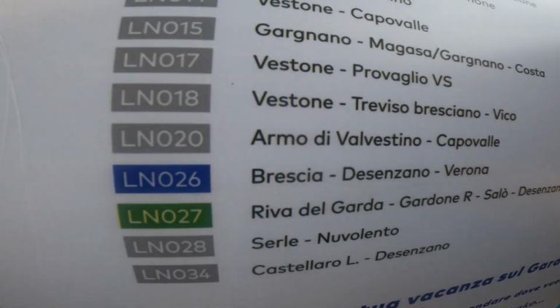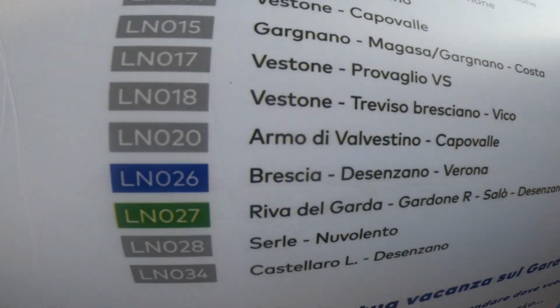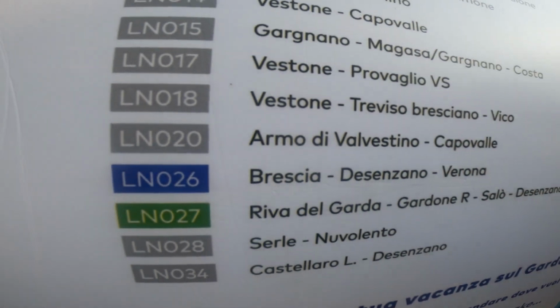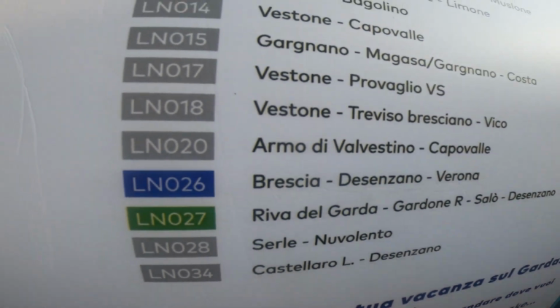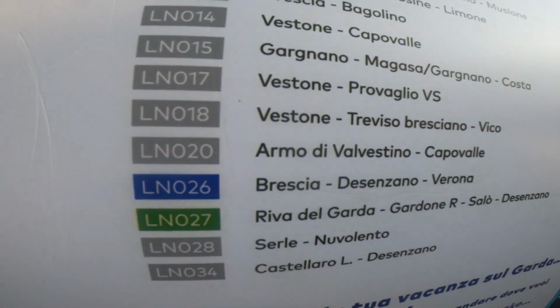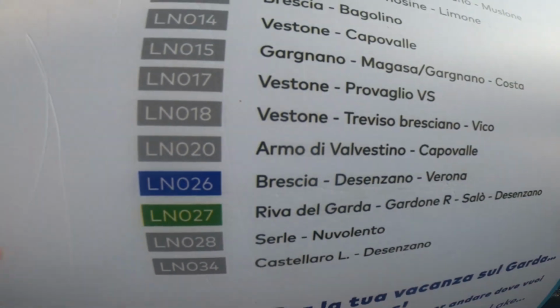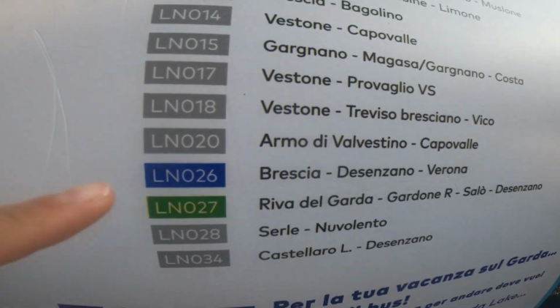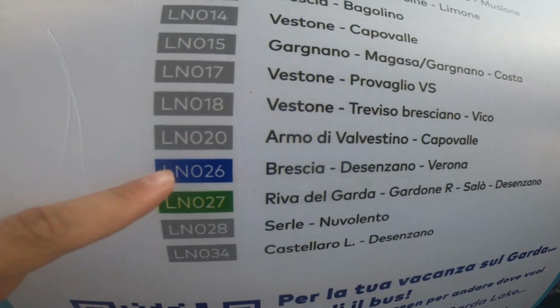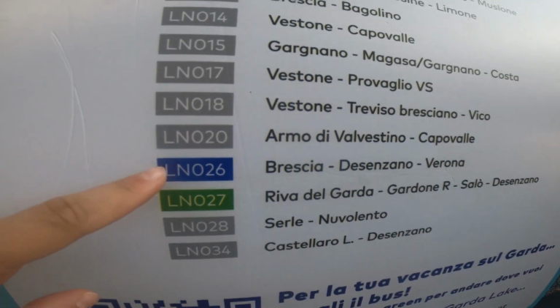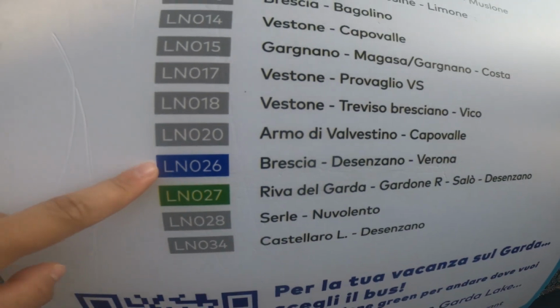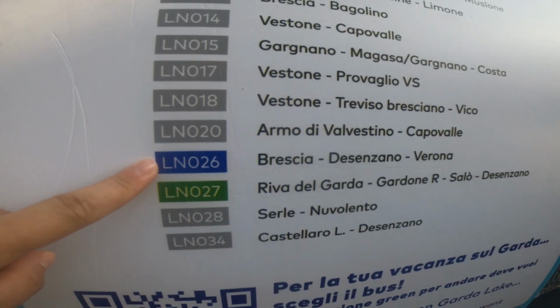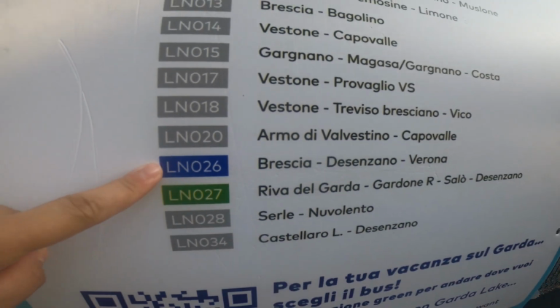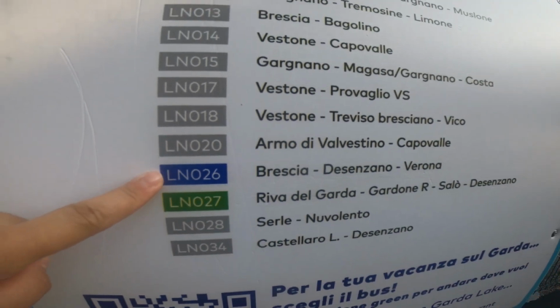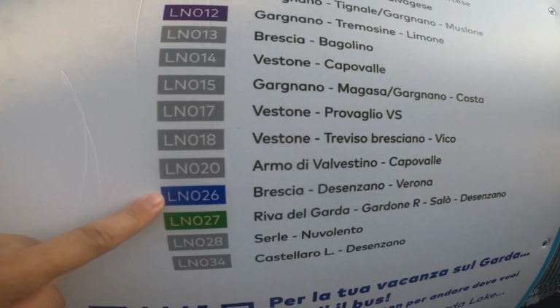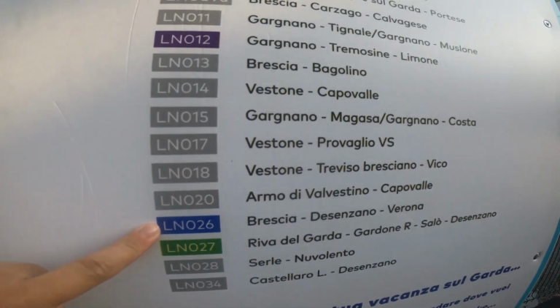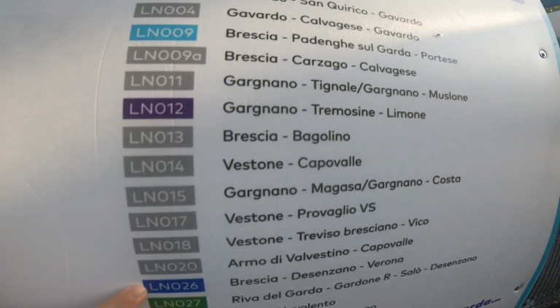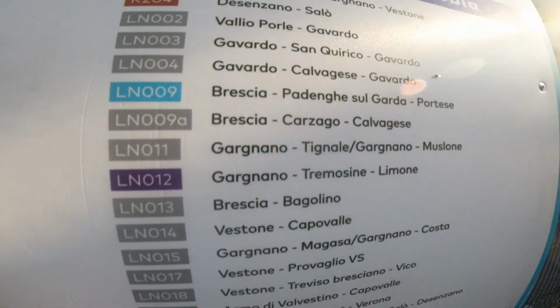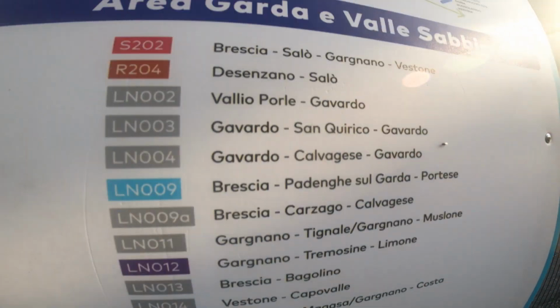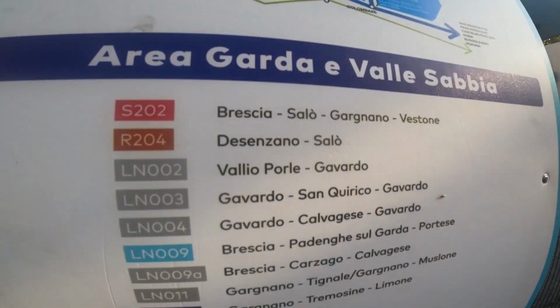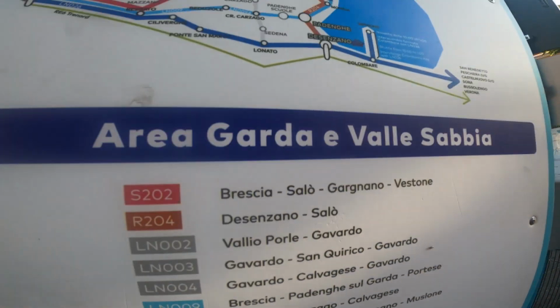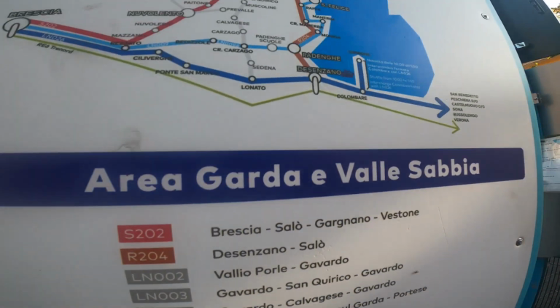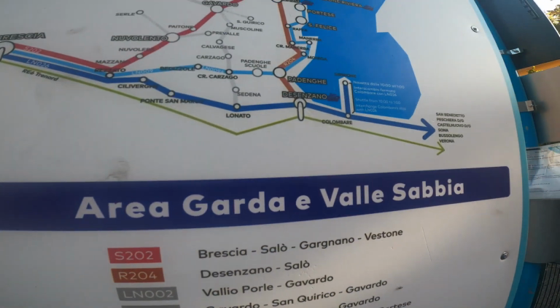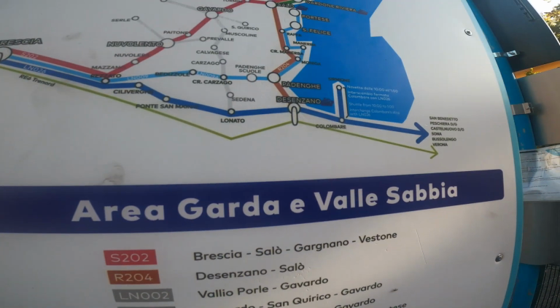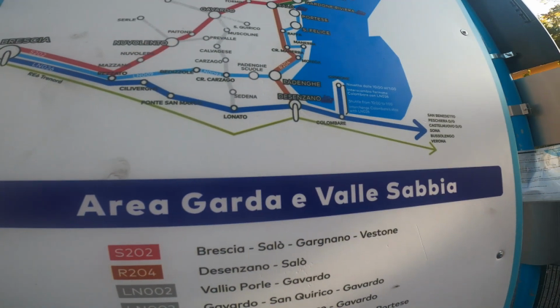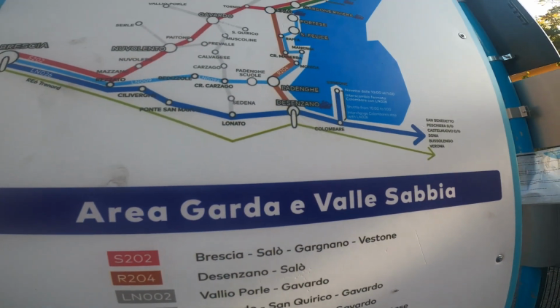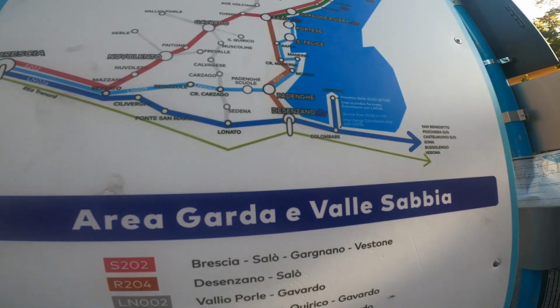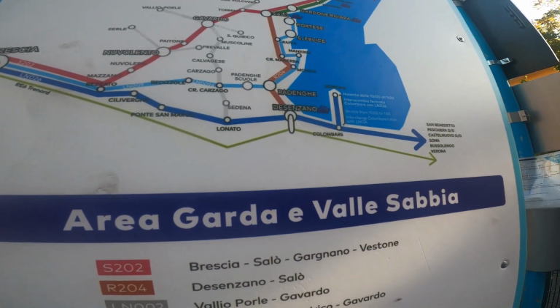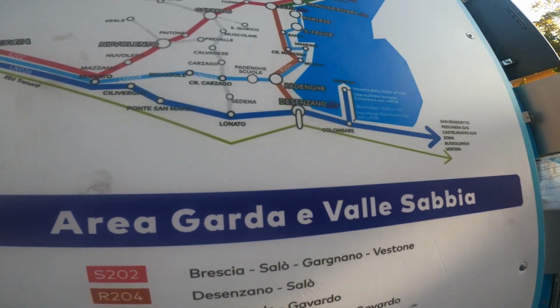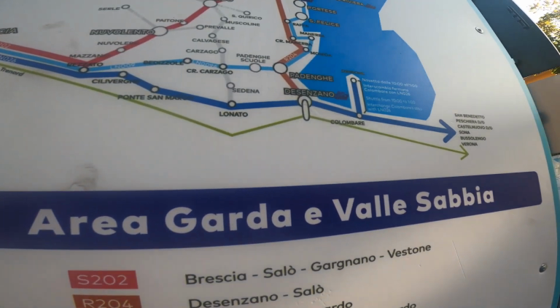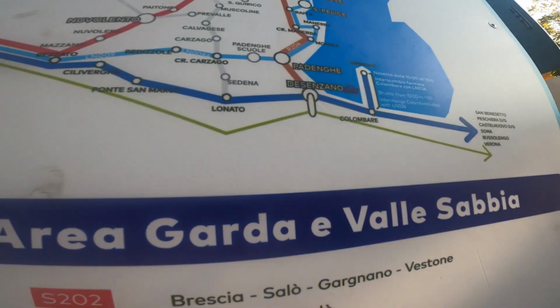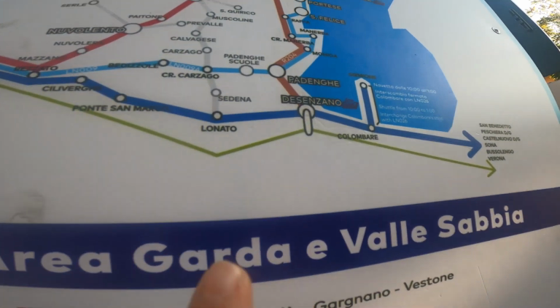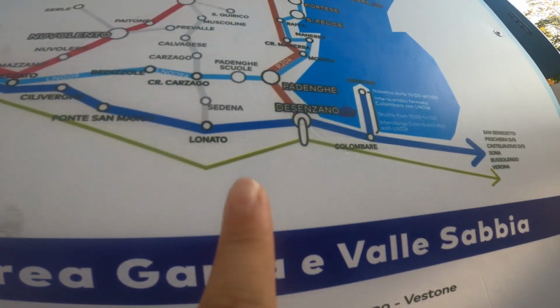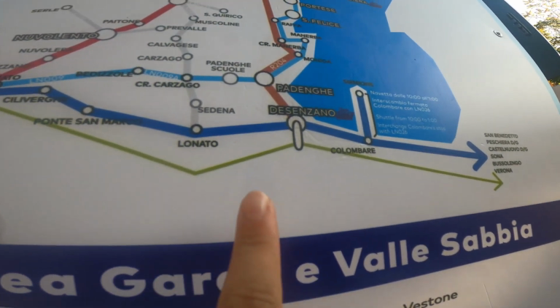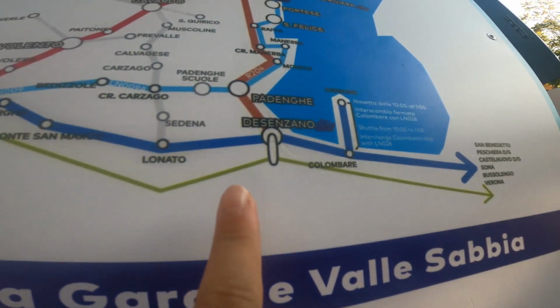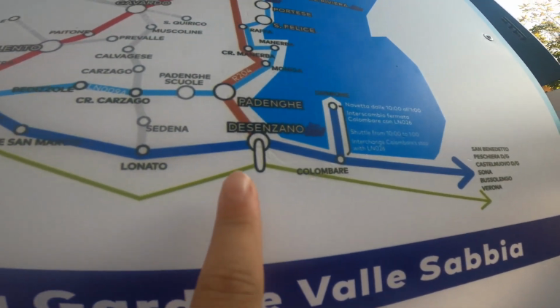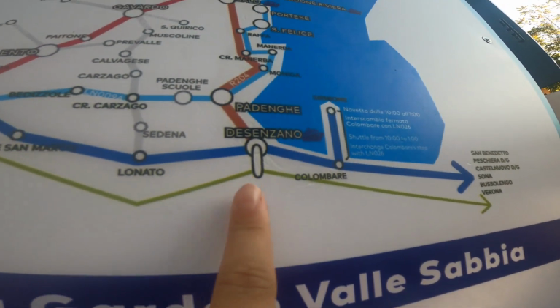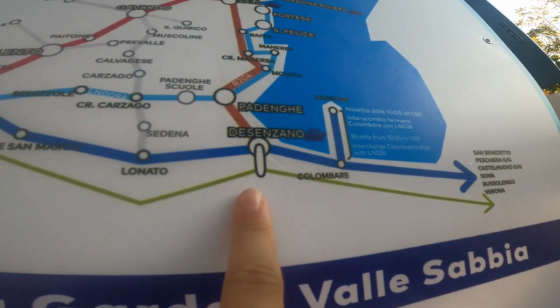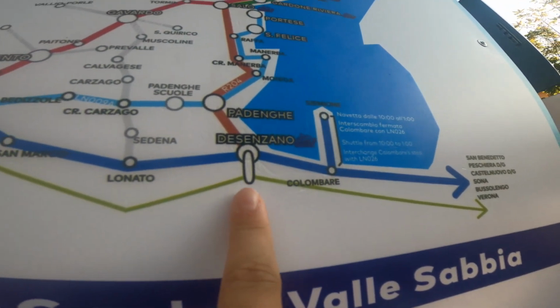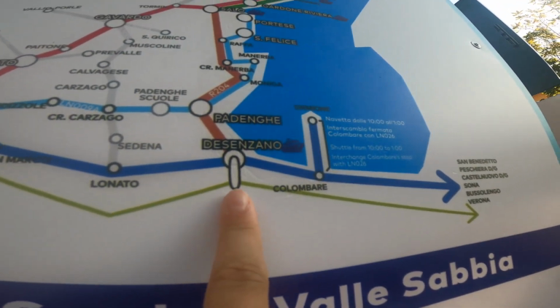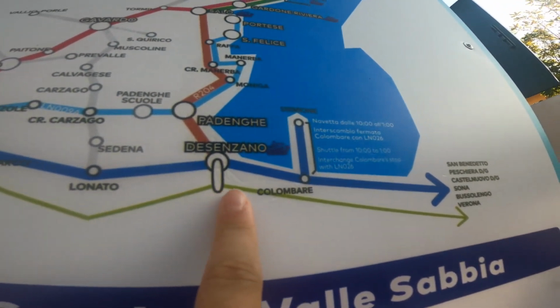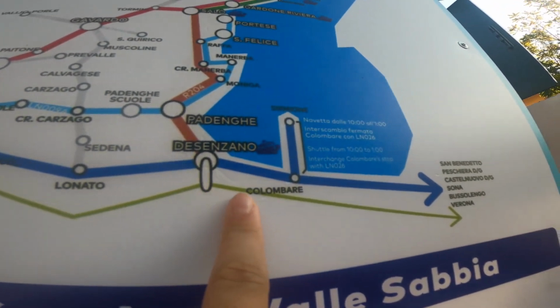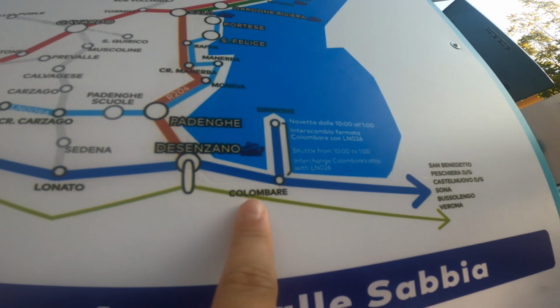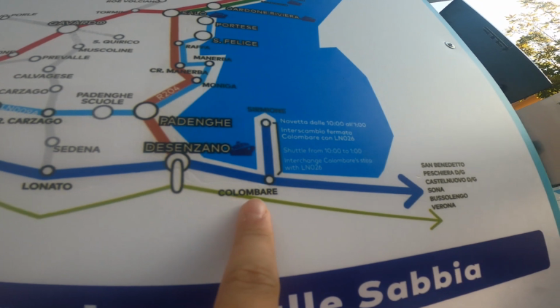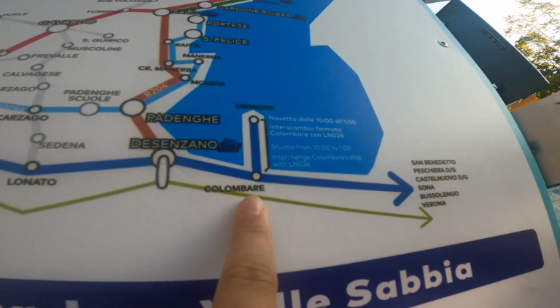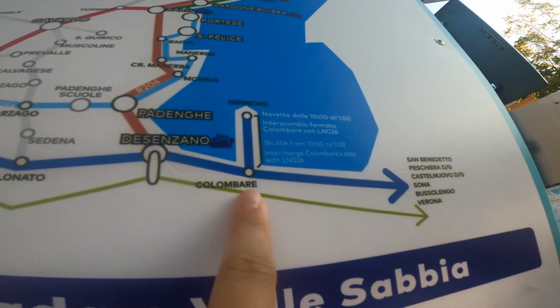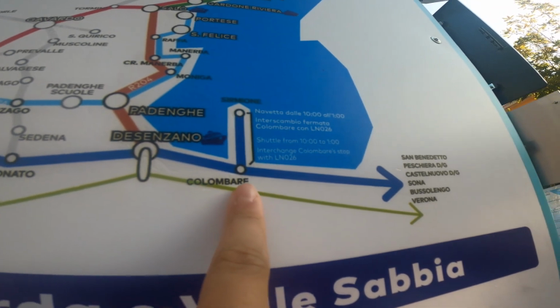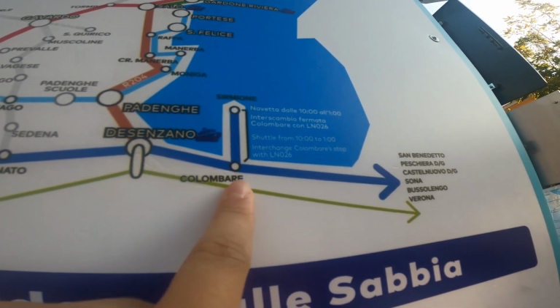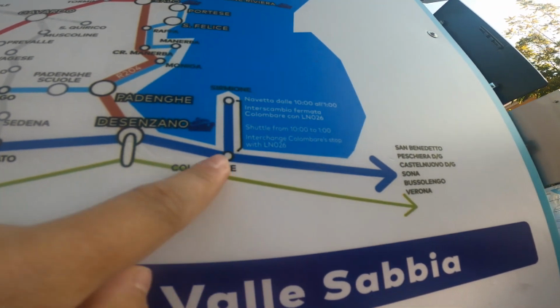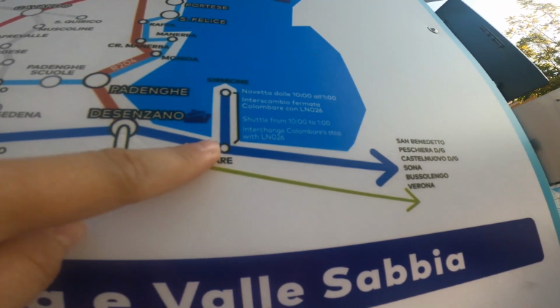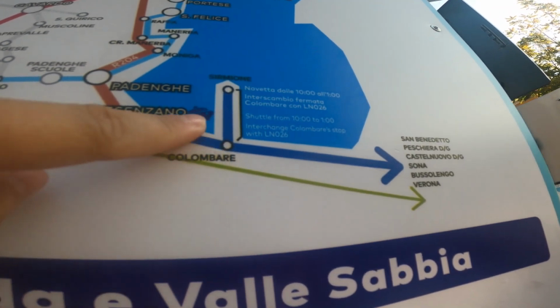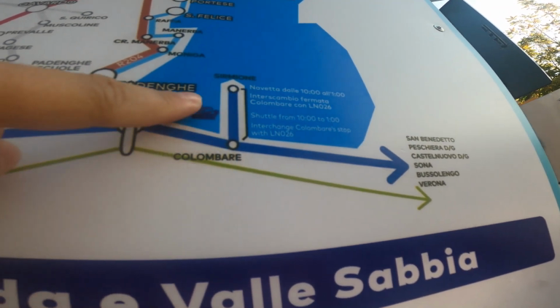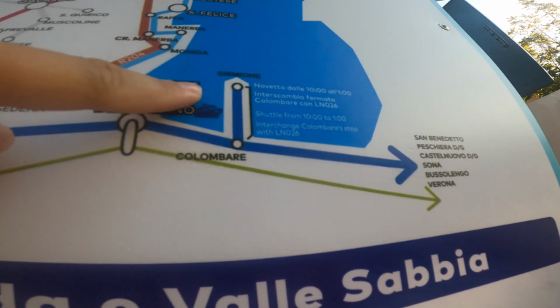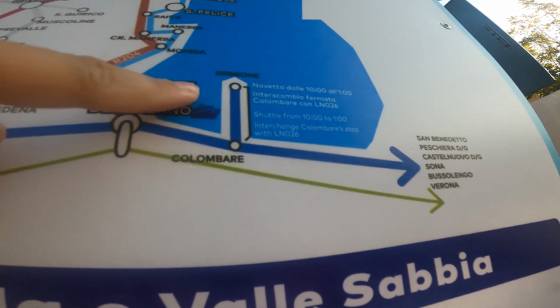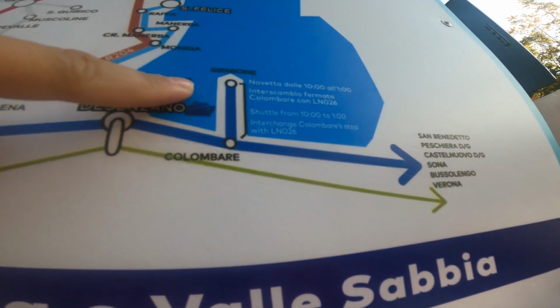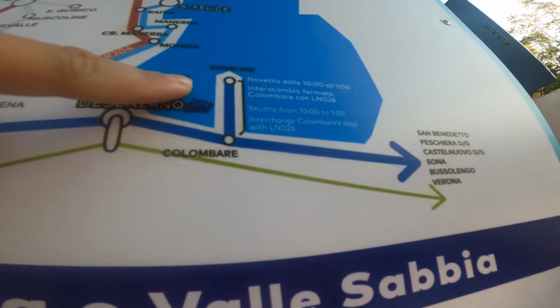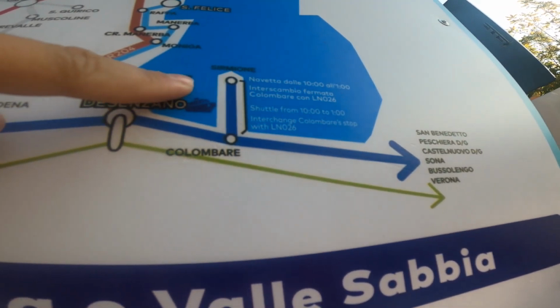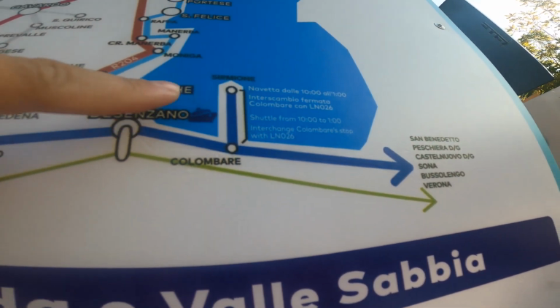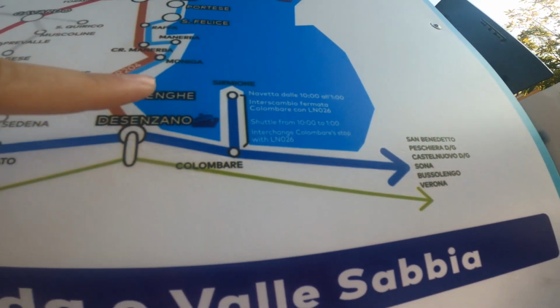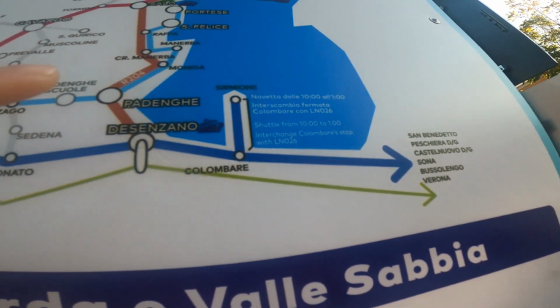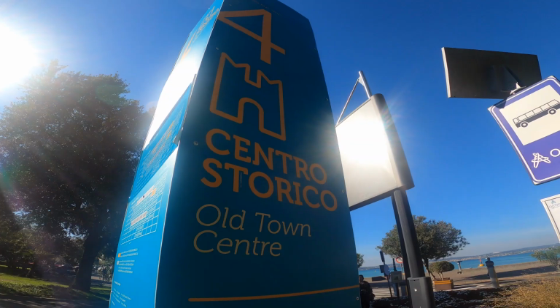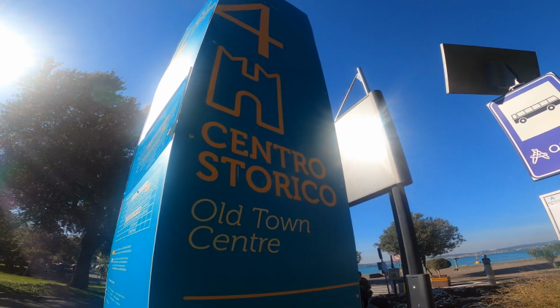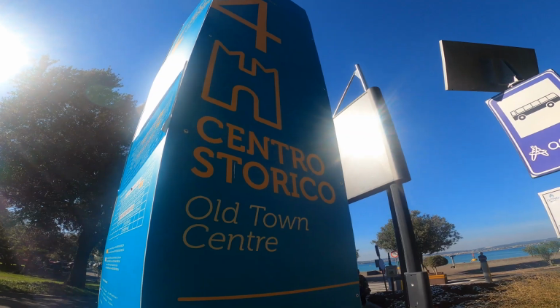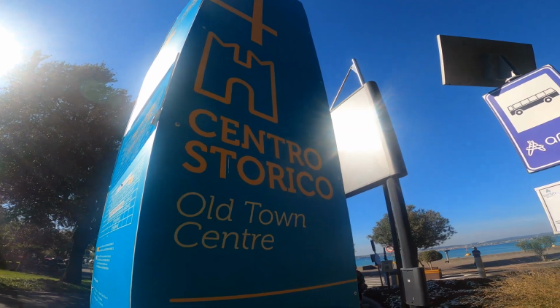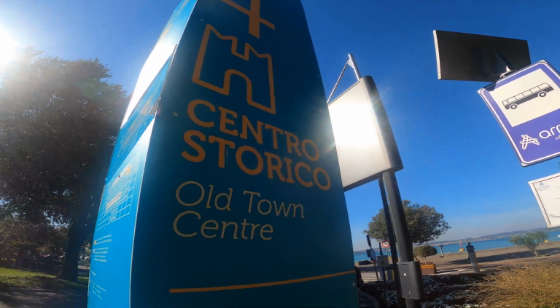In today's video we are going to the Garda lake. For that we took a bus in Senzano and went to Sirmione.